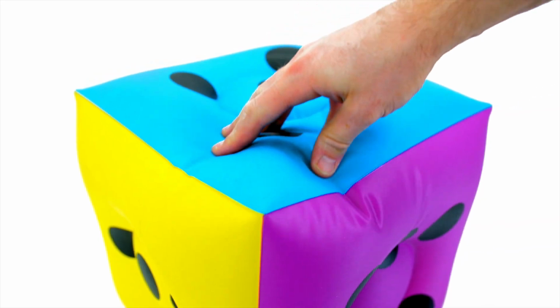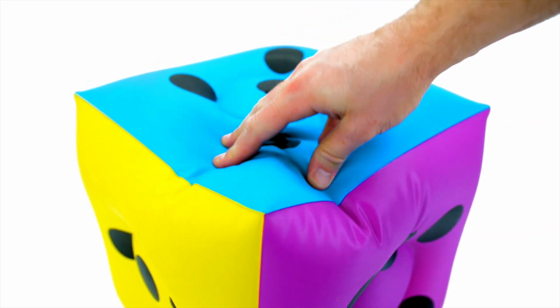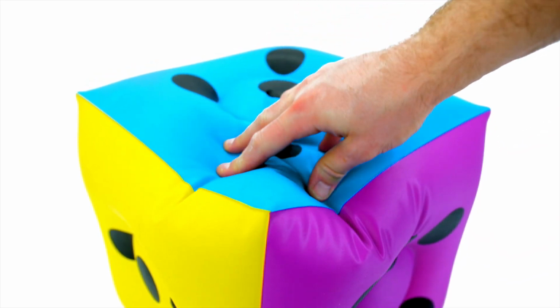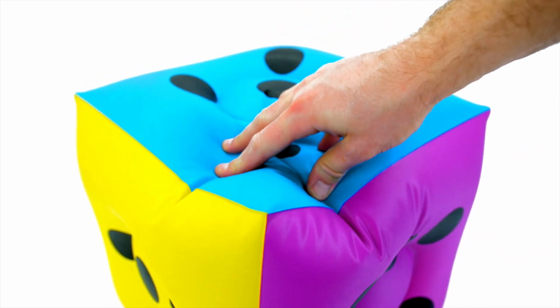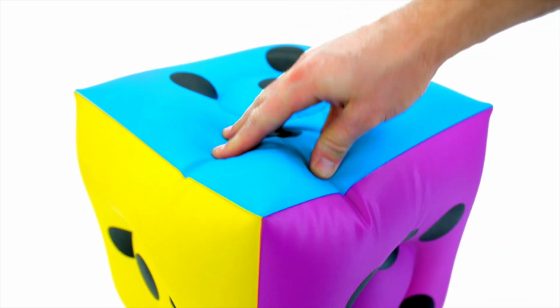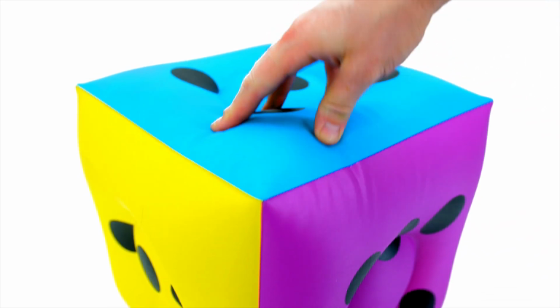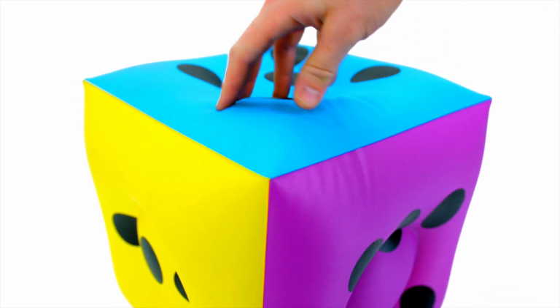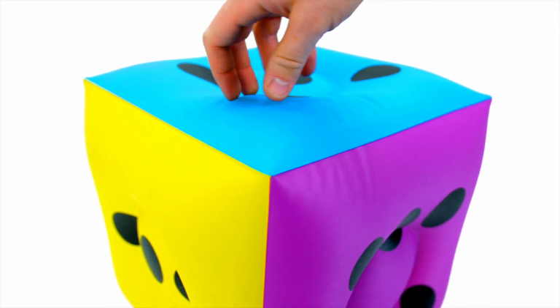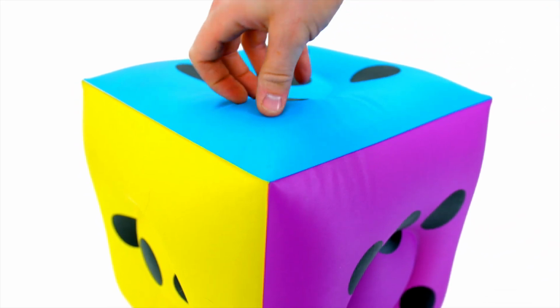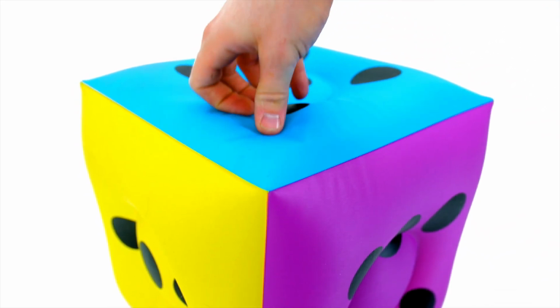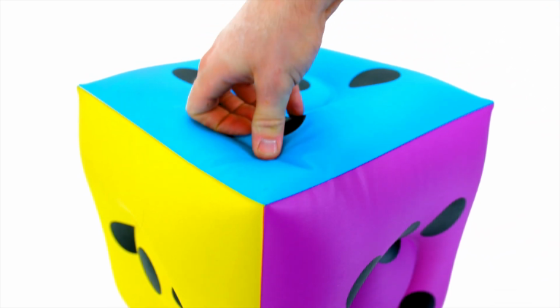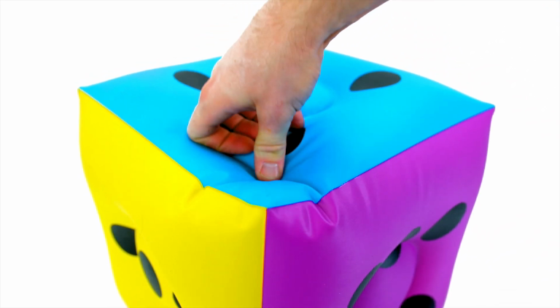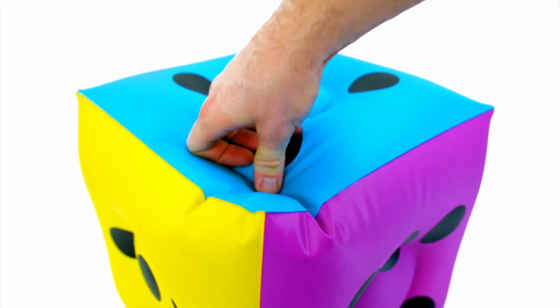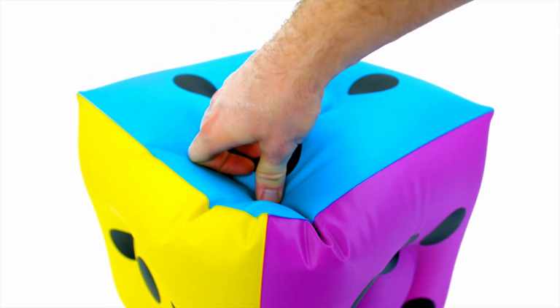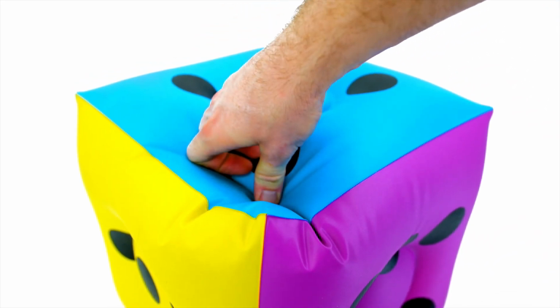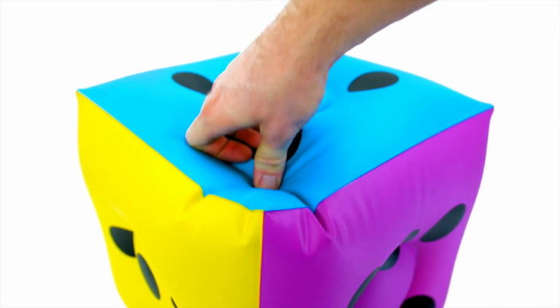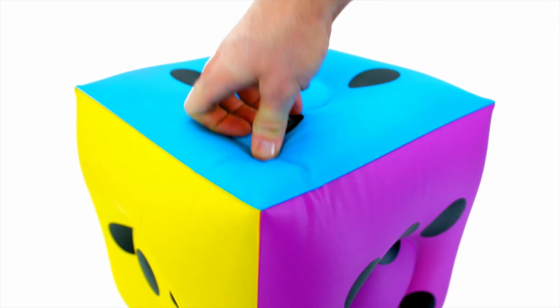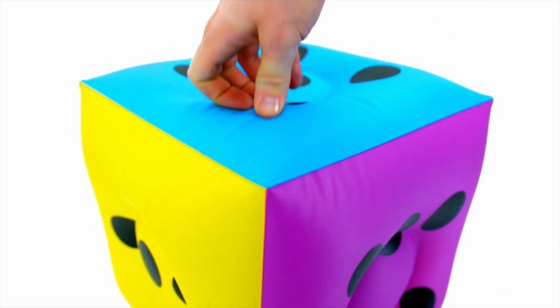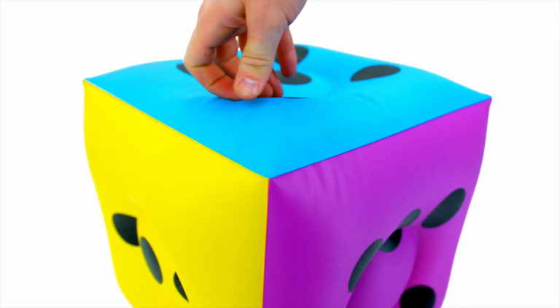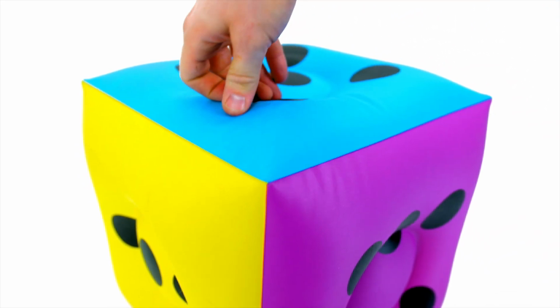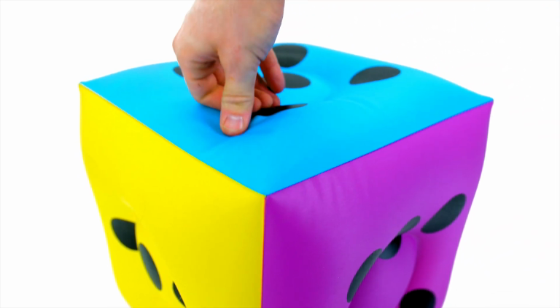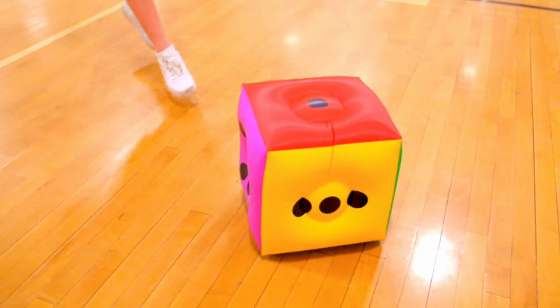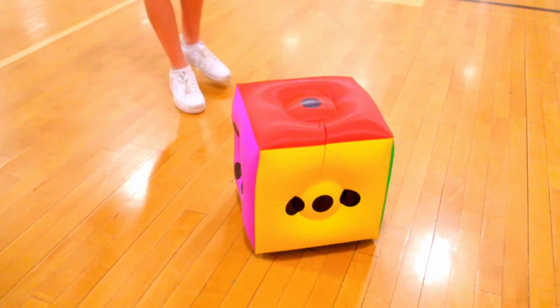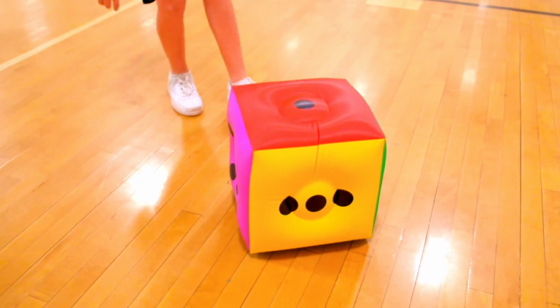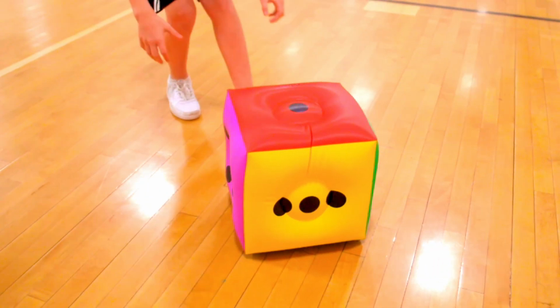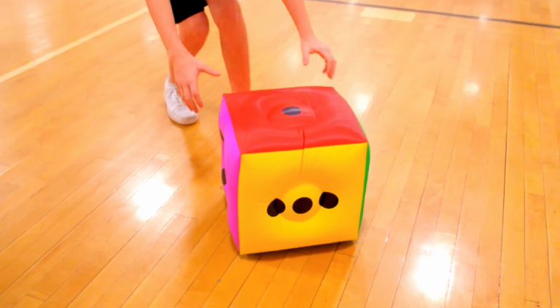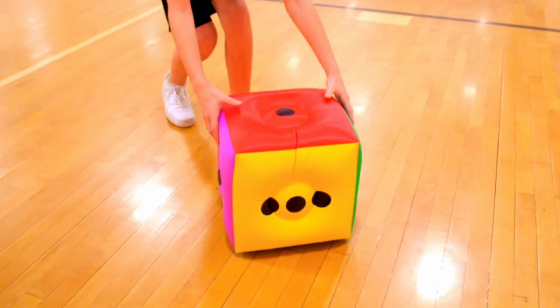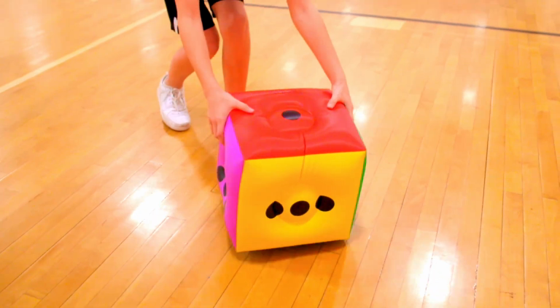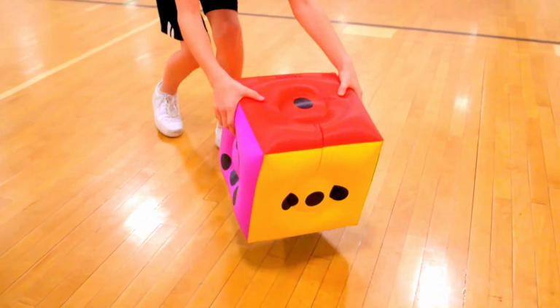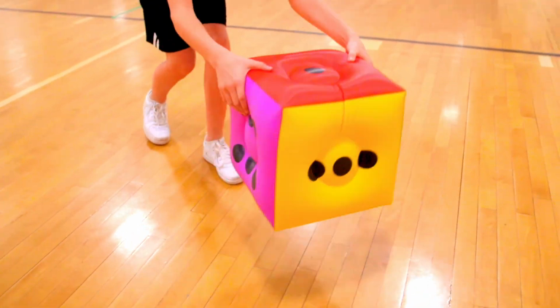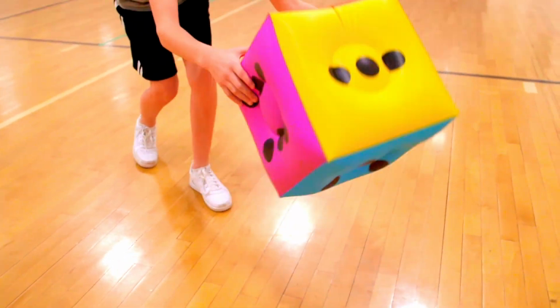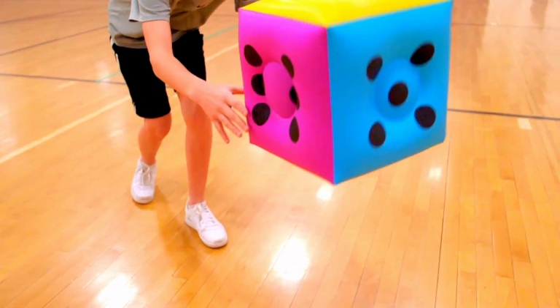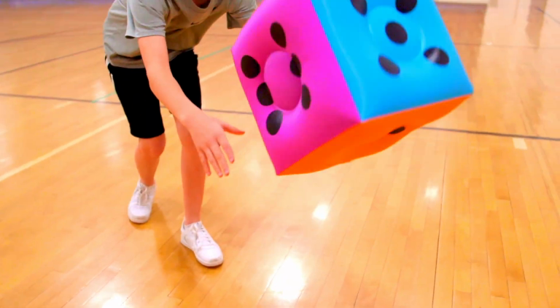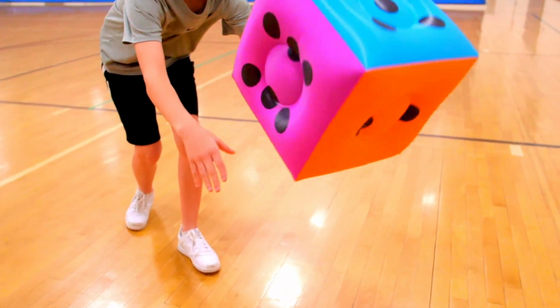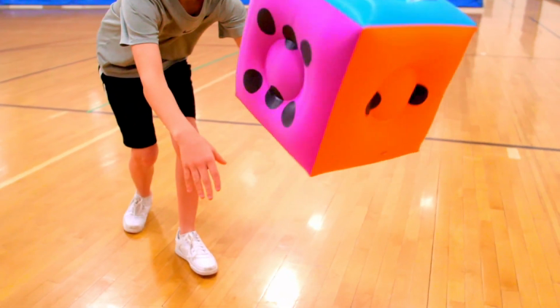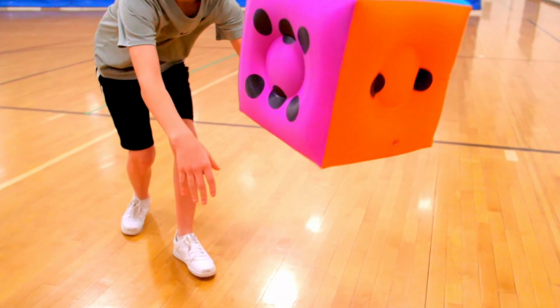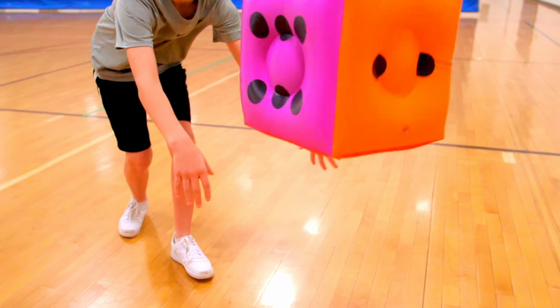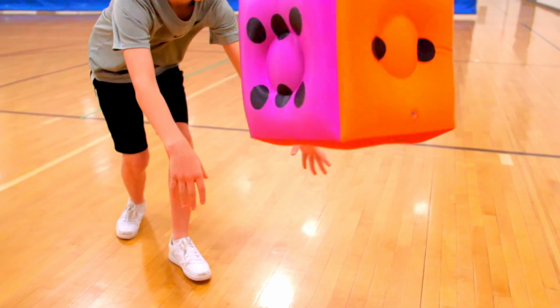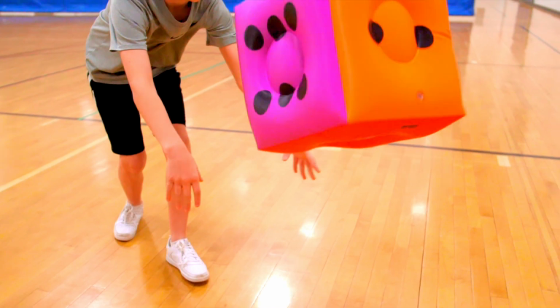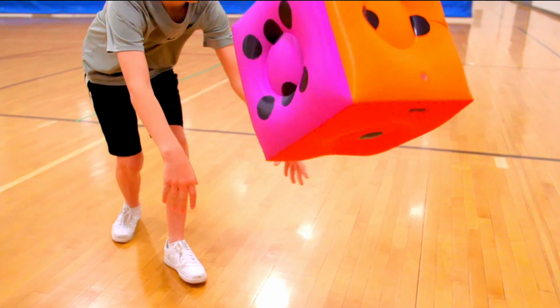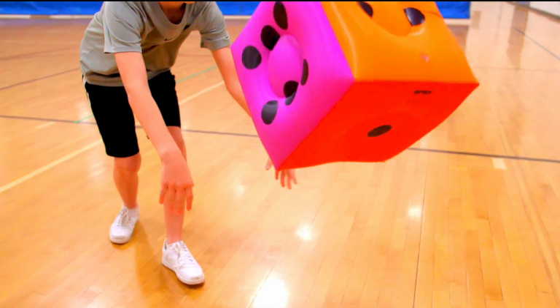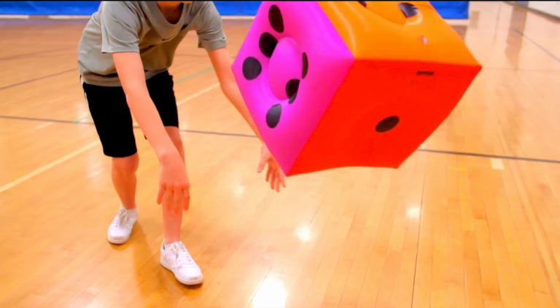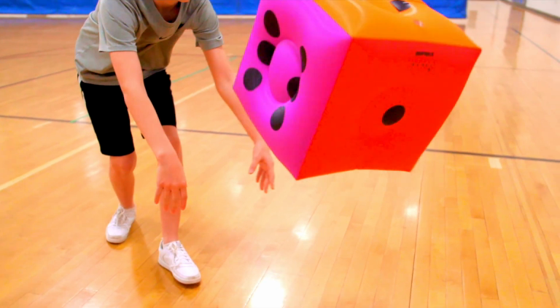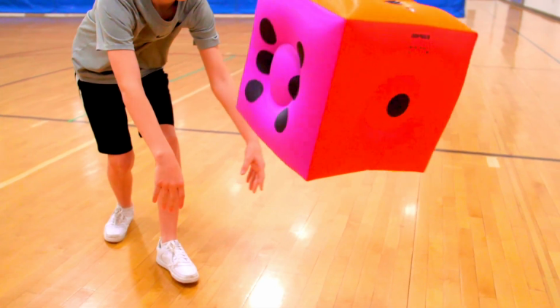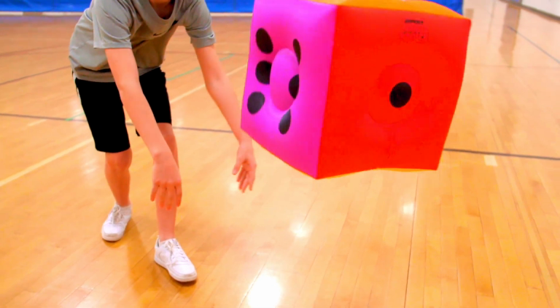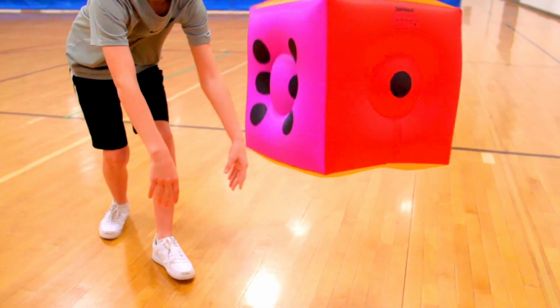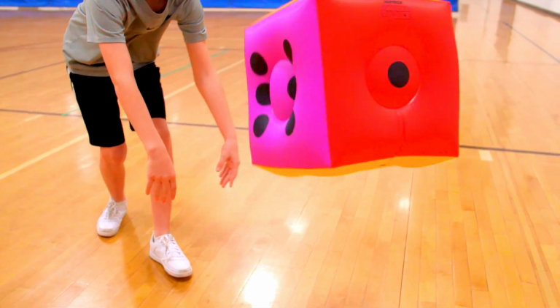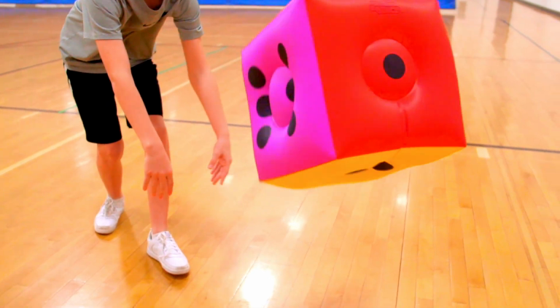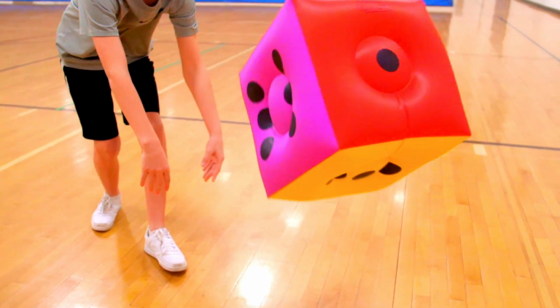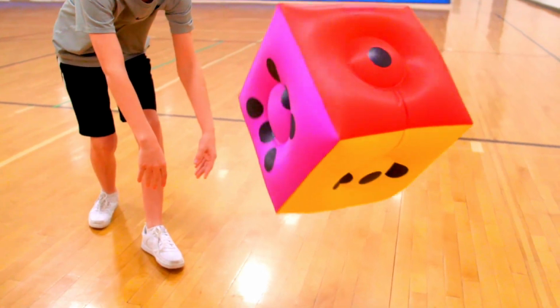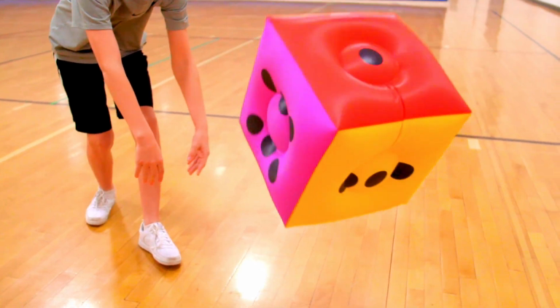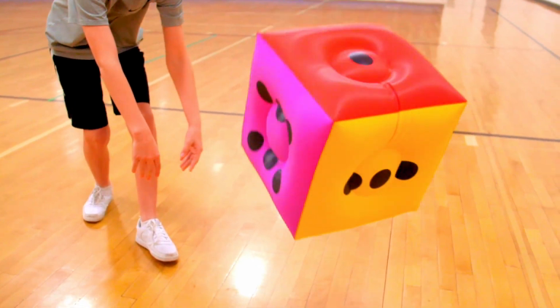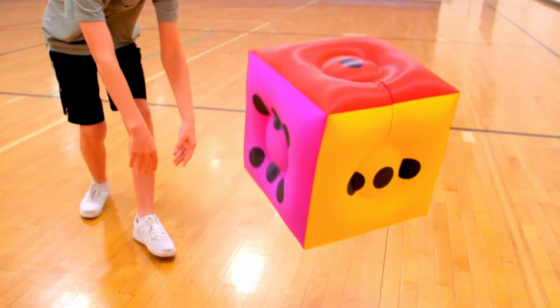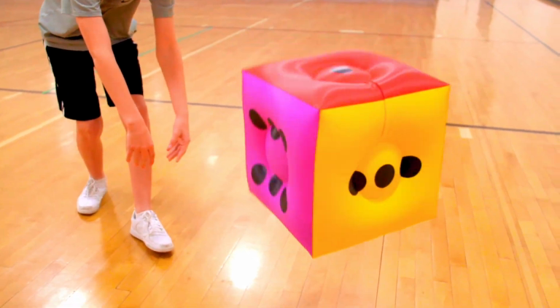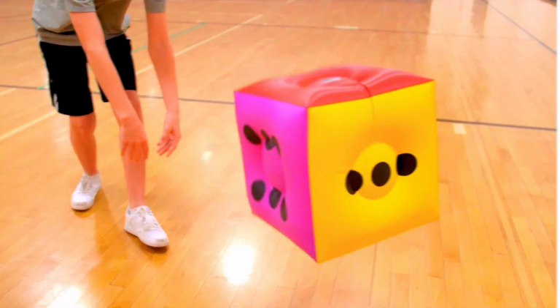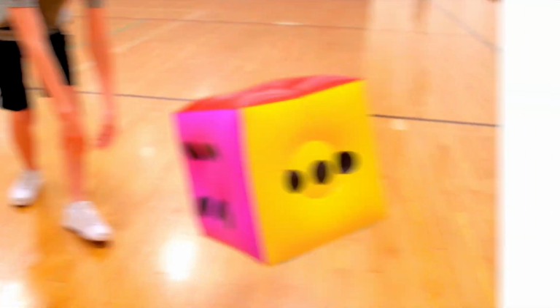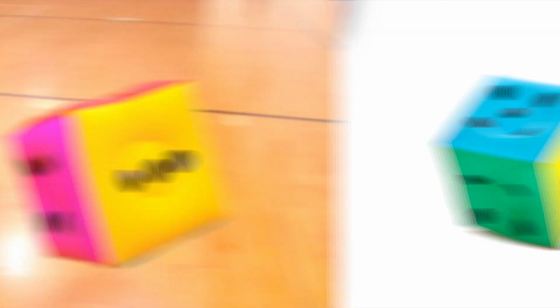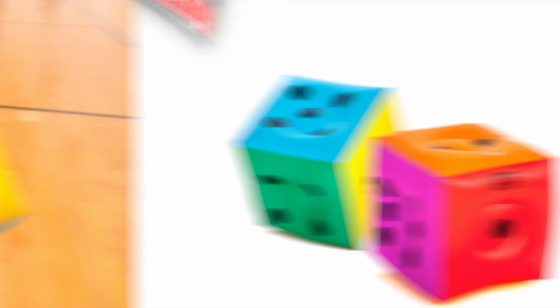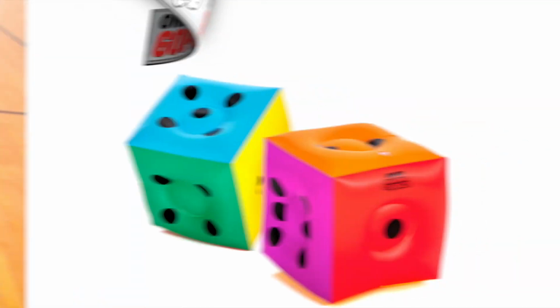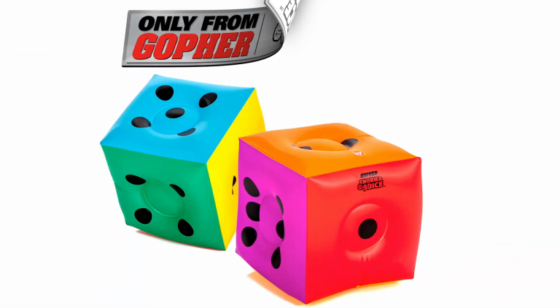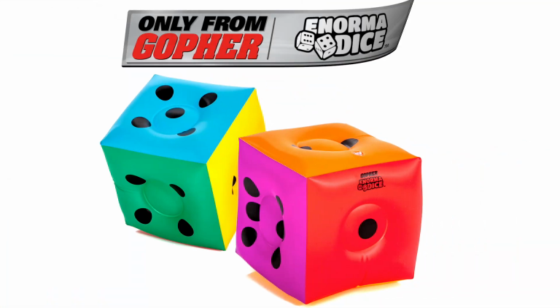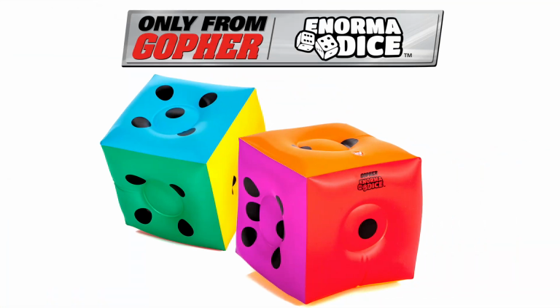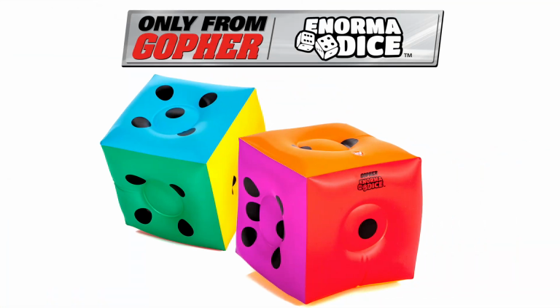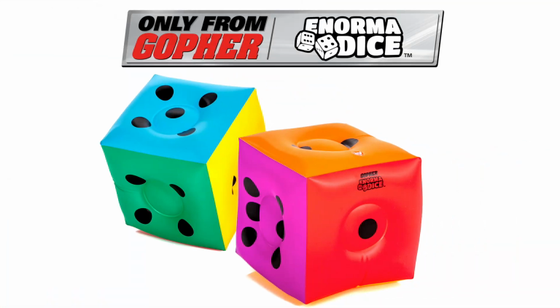Enorma's versatile inflatable dice roll big fun for the whole class. Get your Enorma Dice from Gopher today.